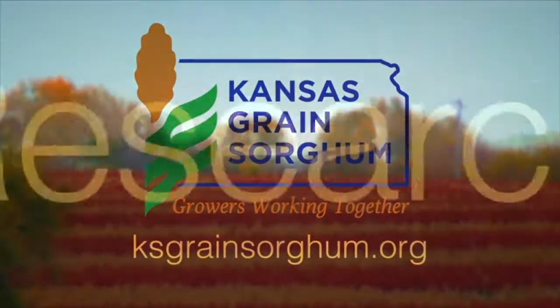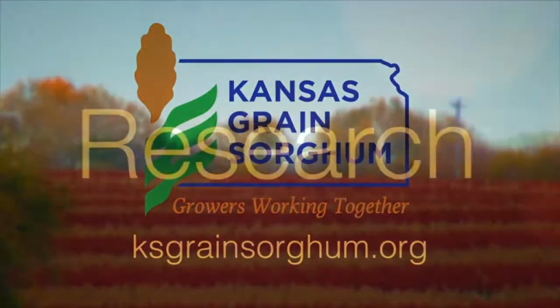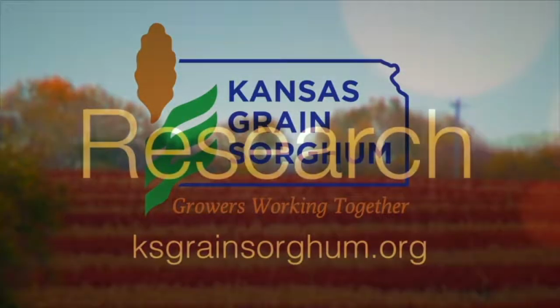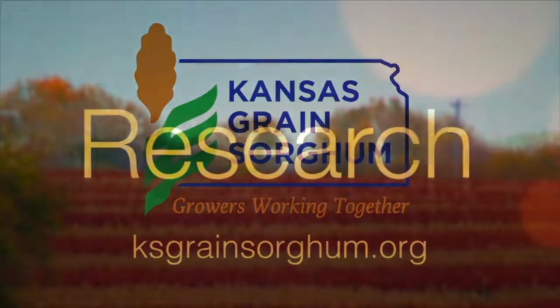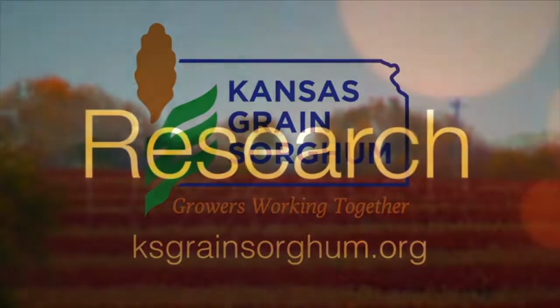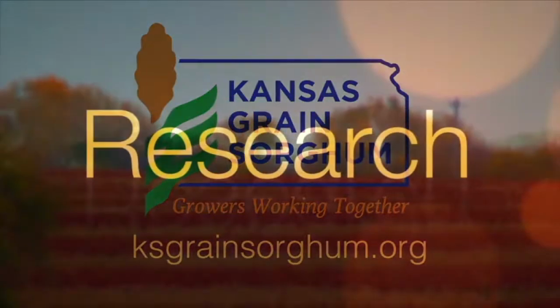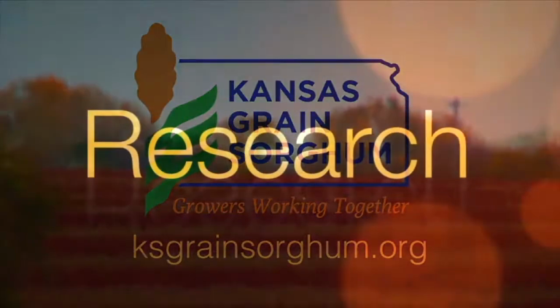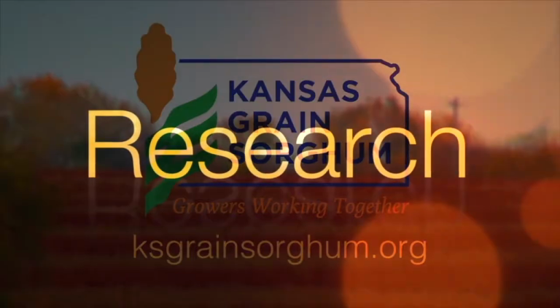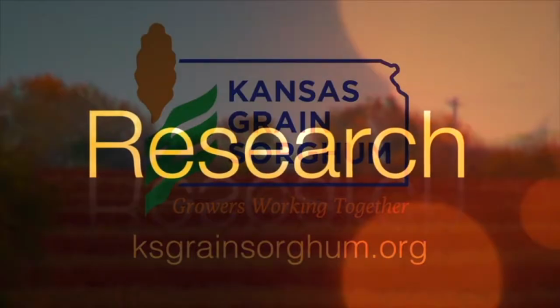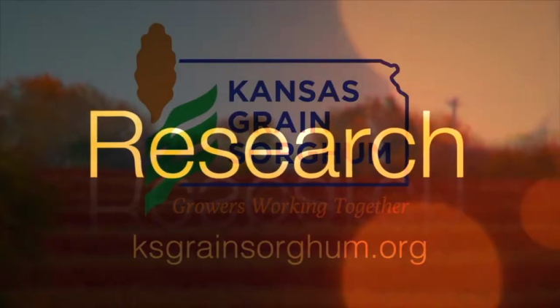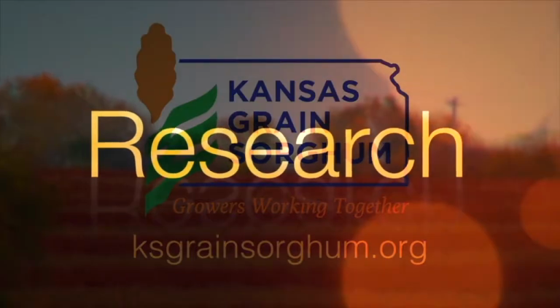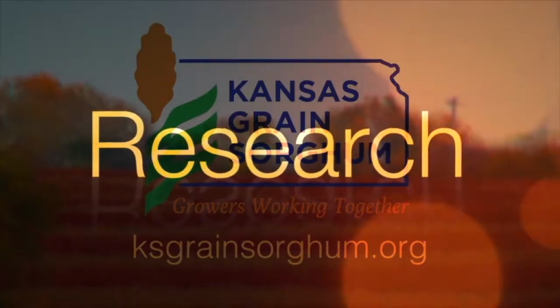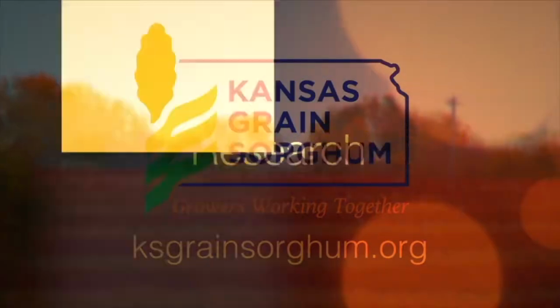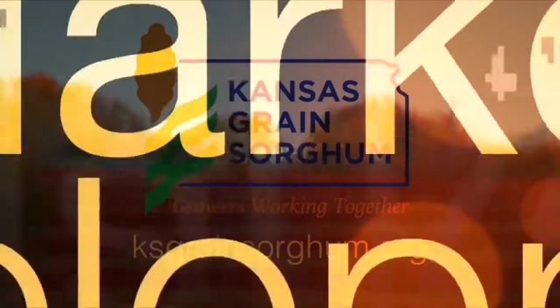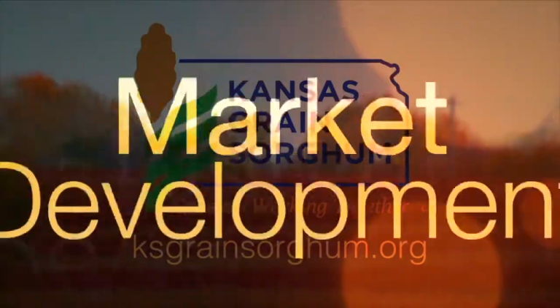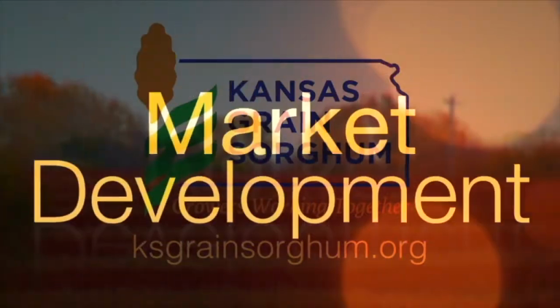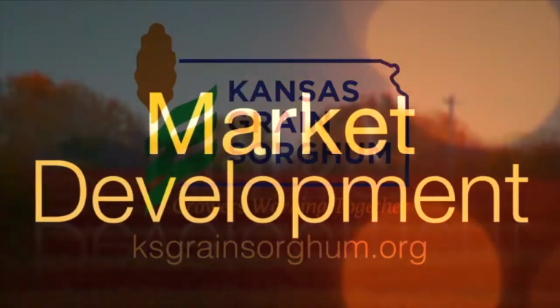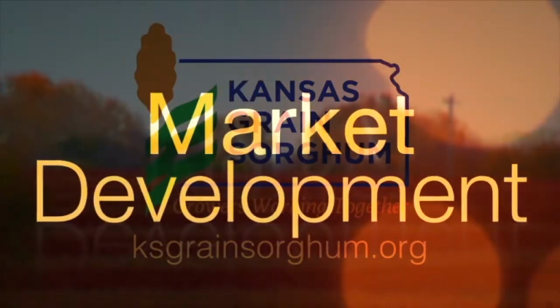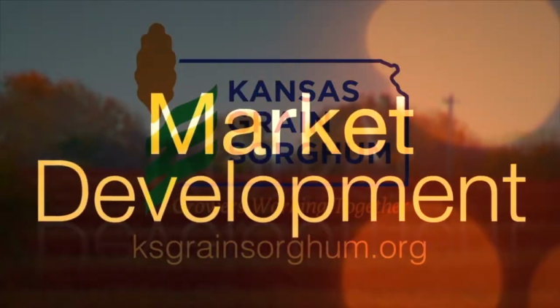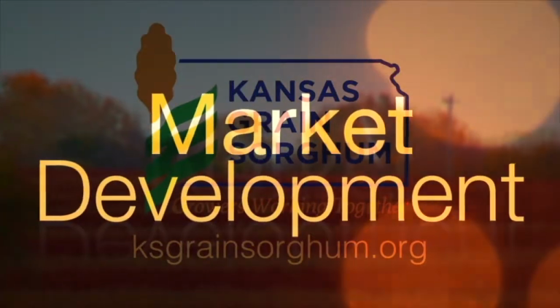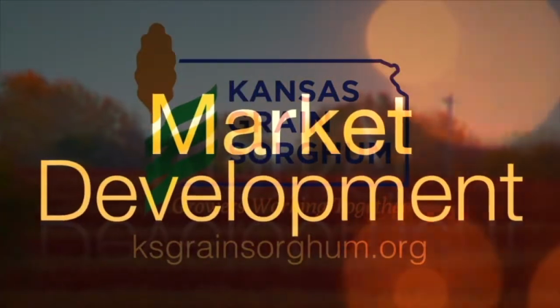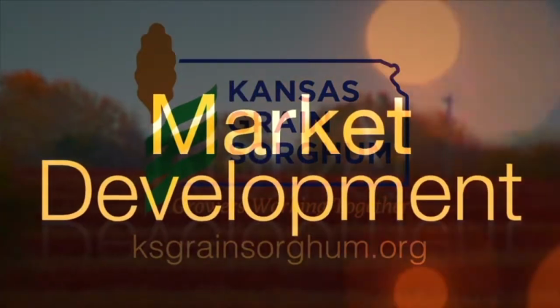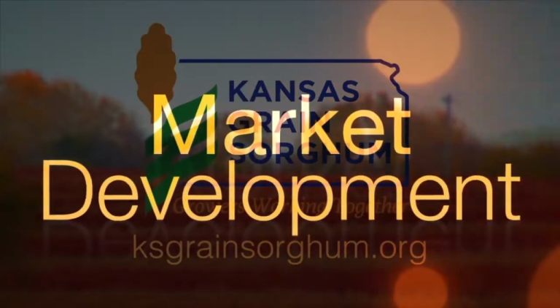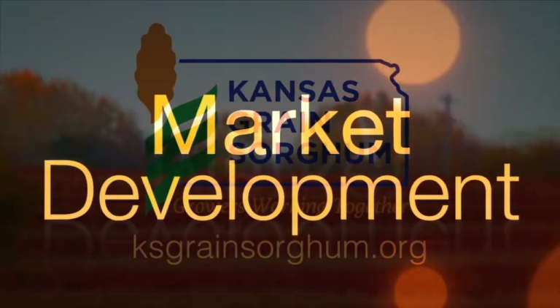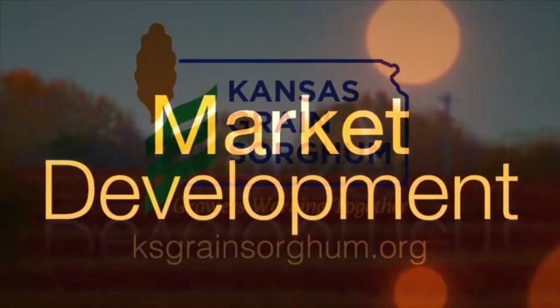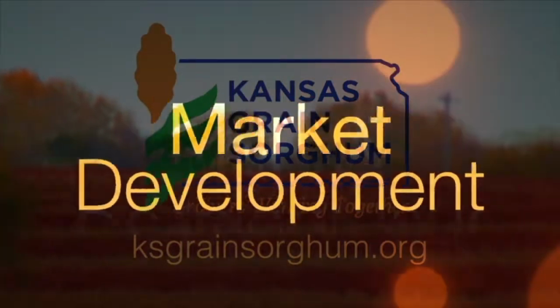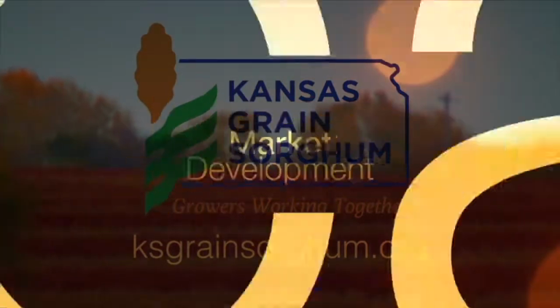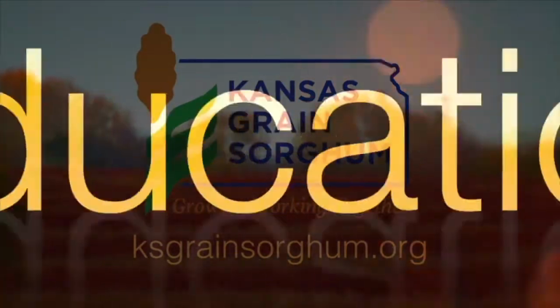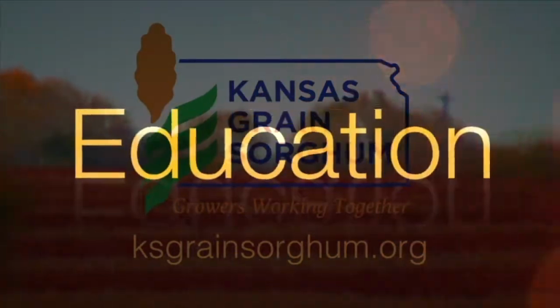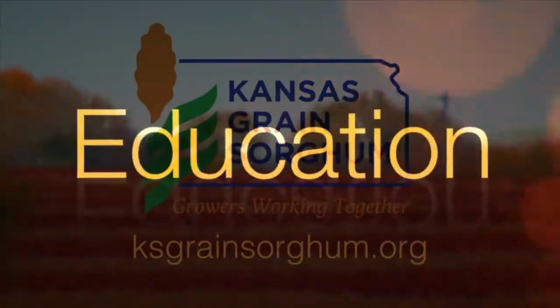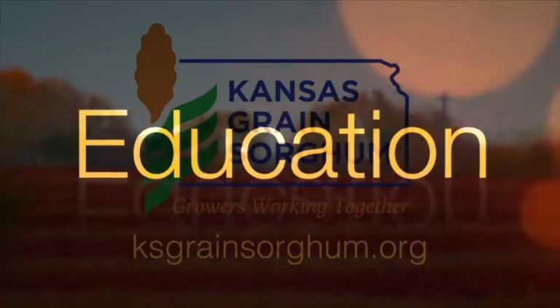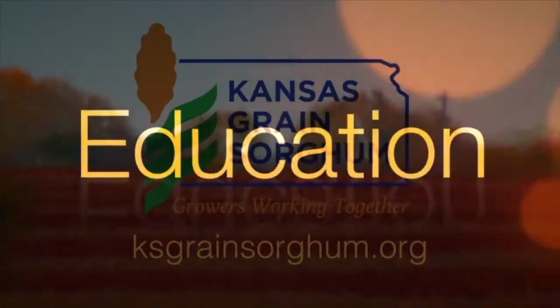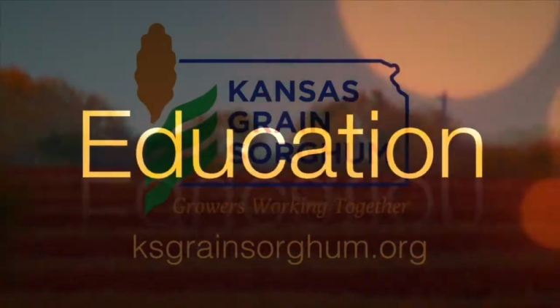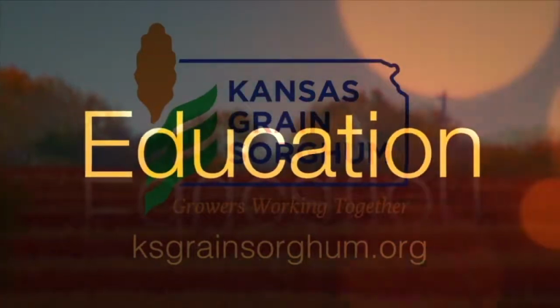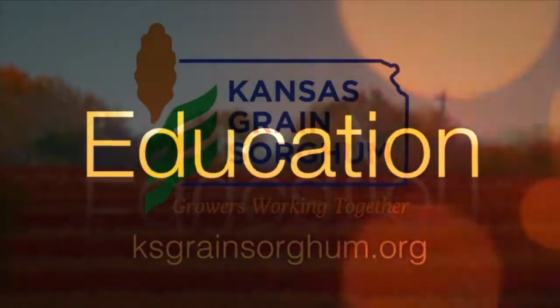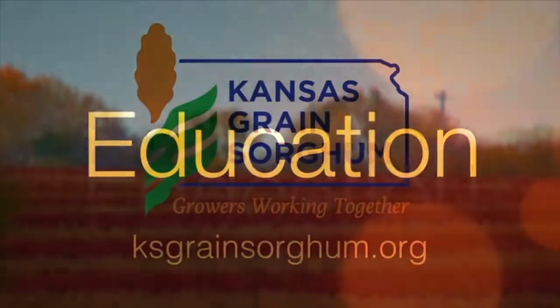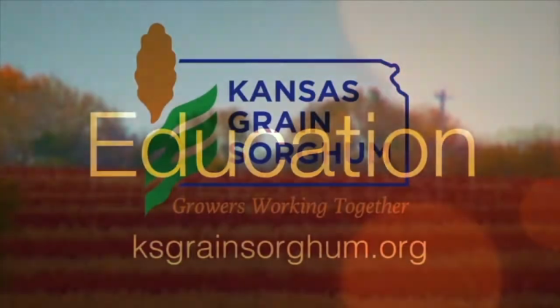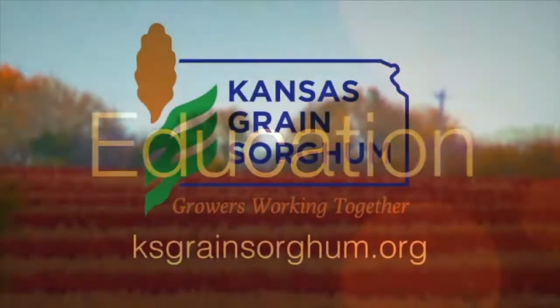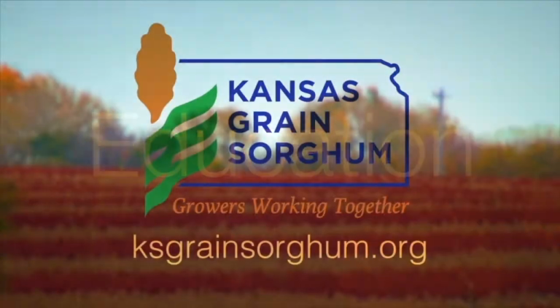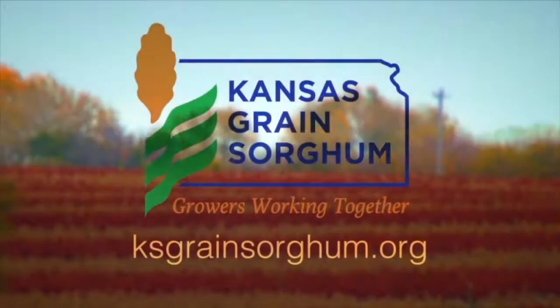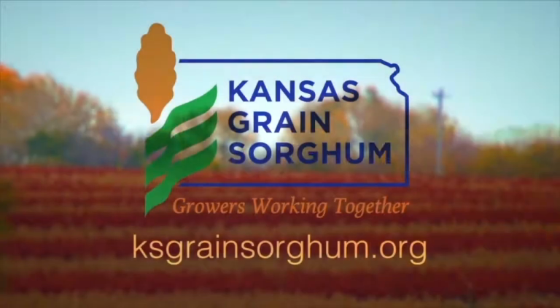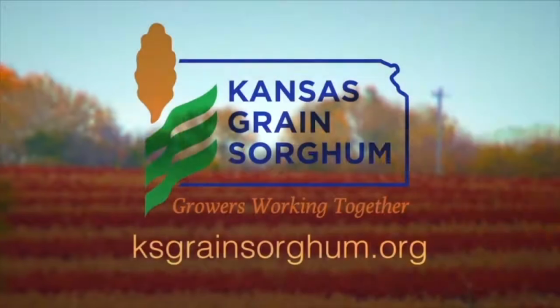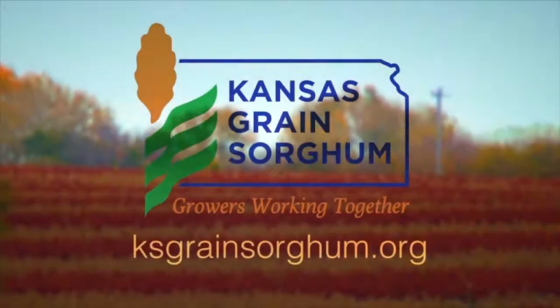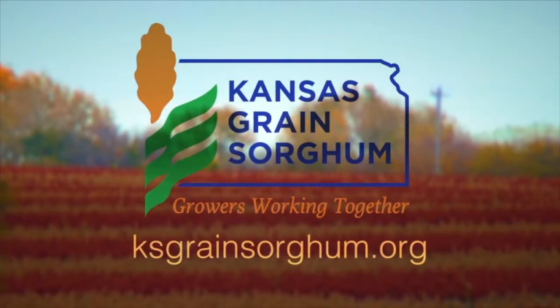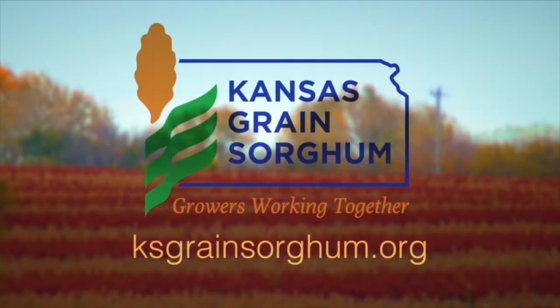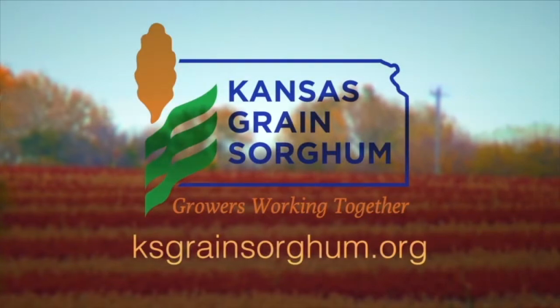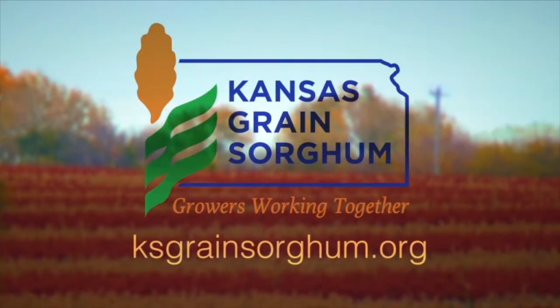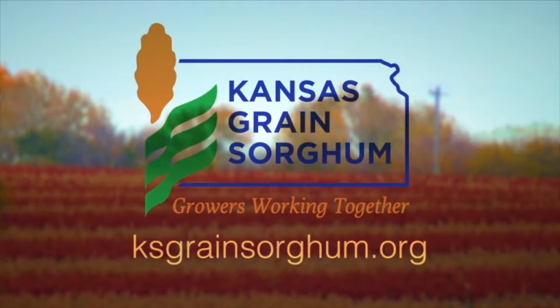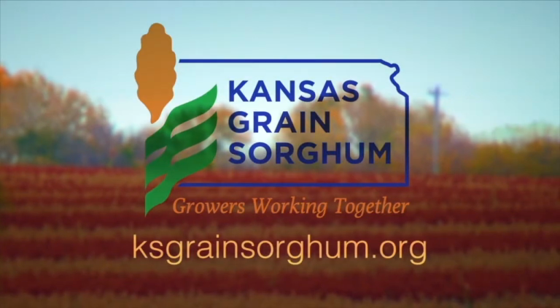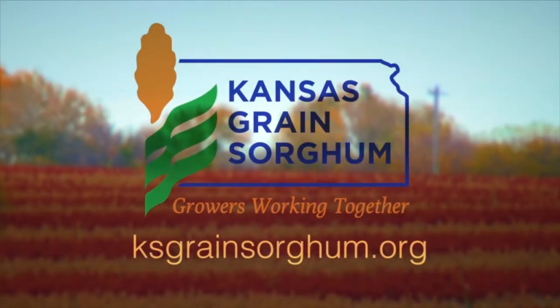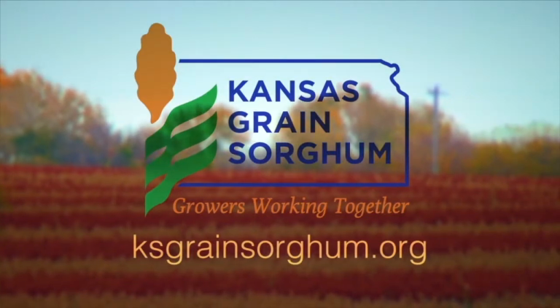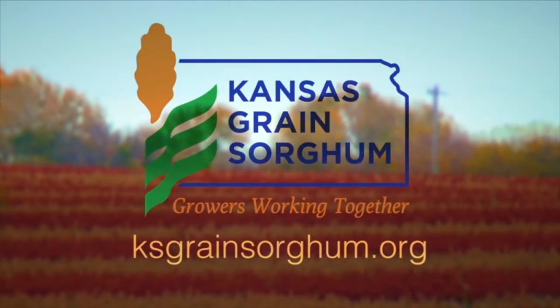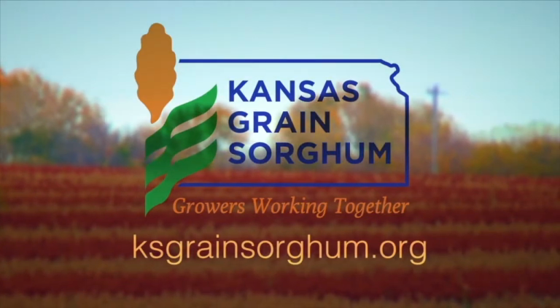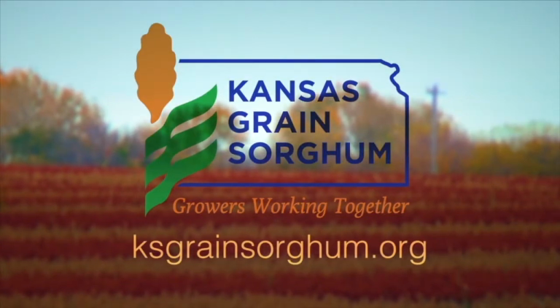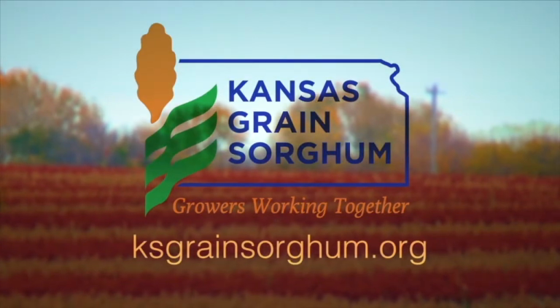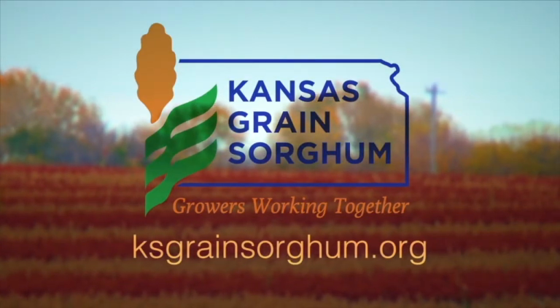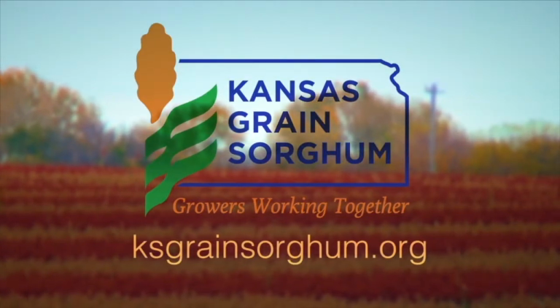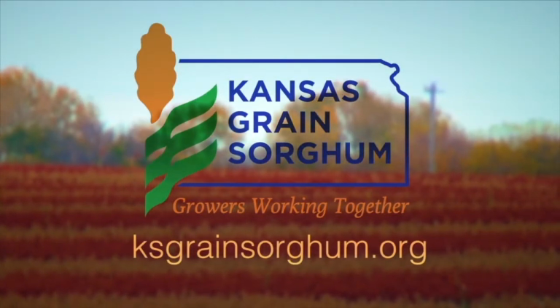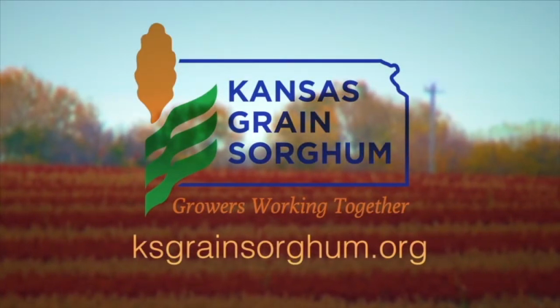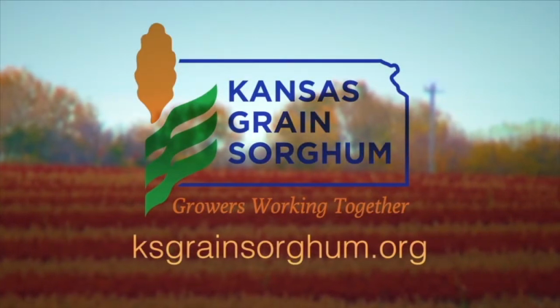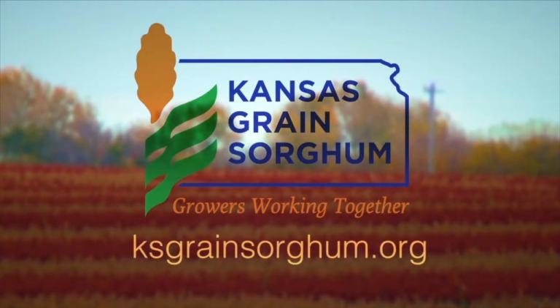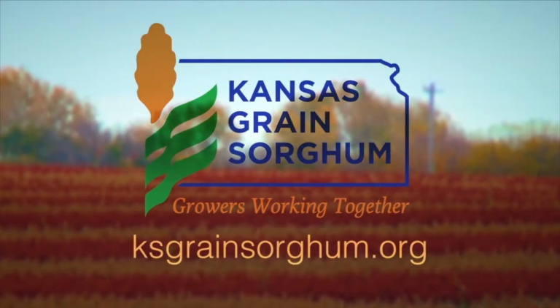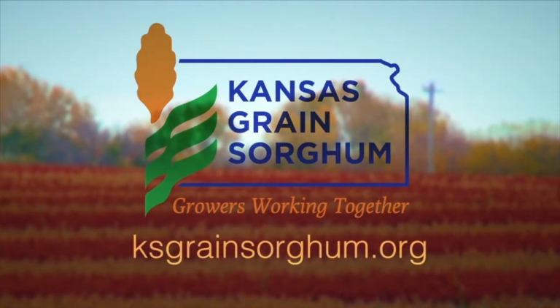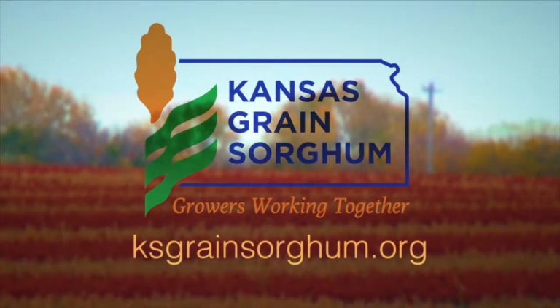We'll be right back. Learn more at ksgrainsorghum.org.